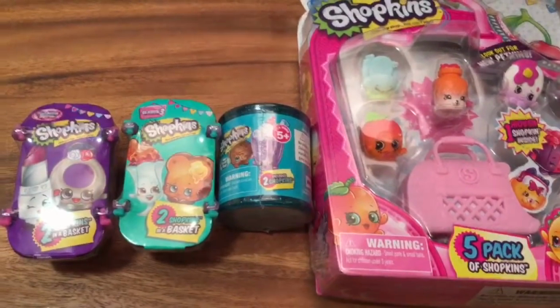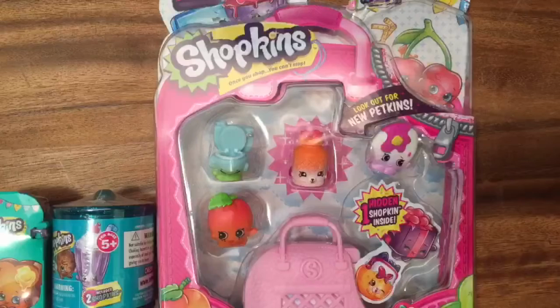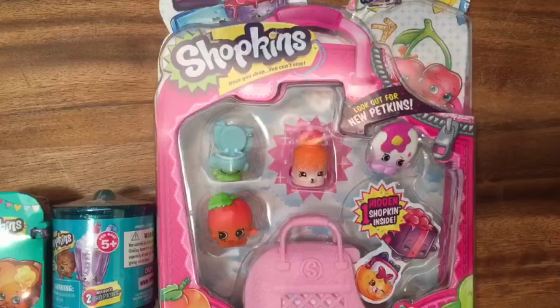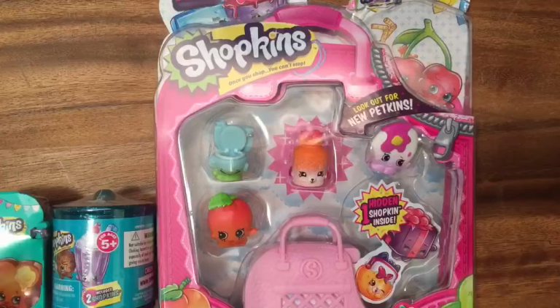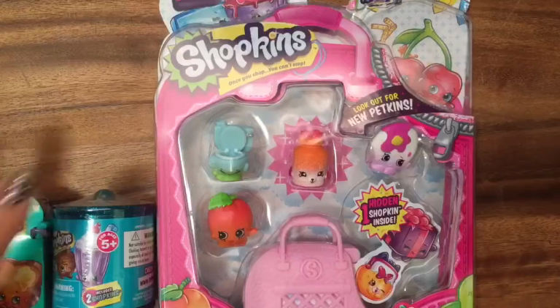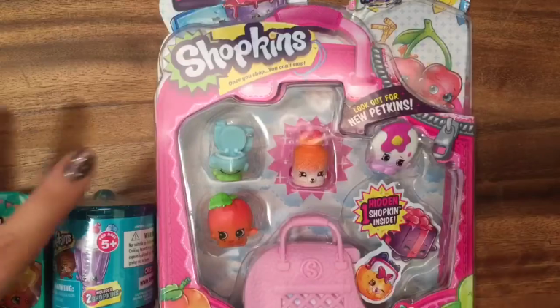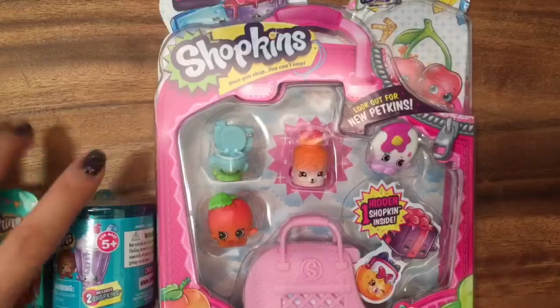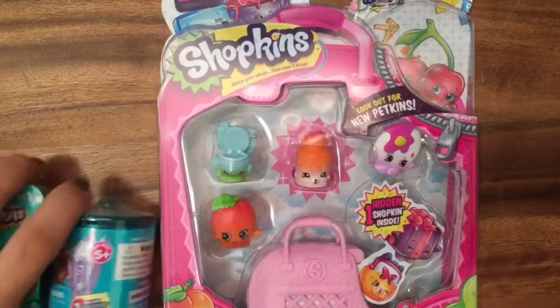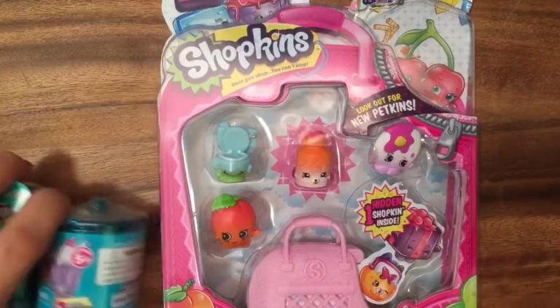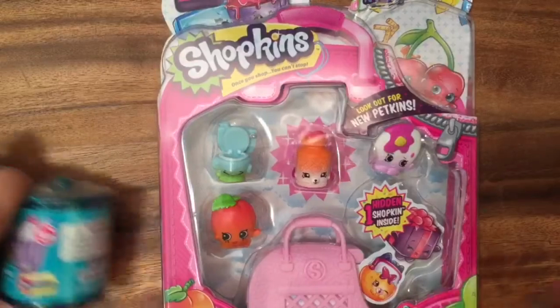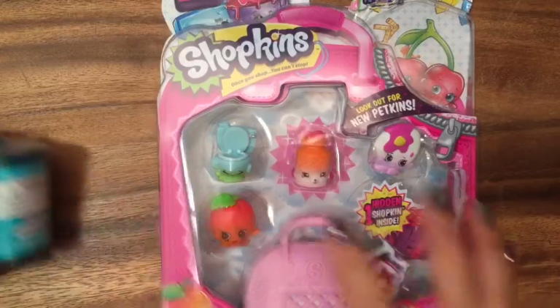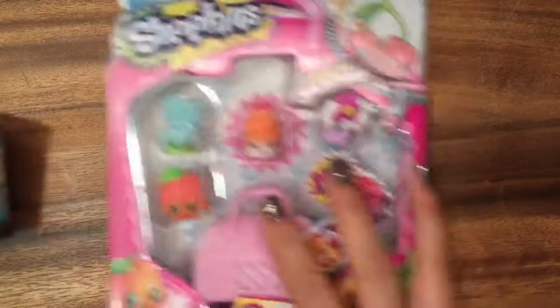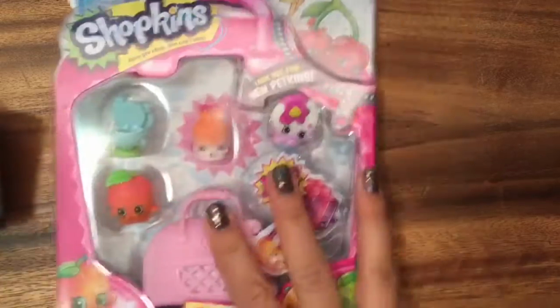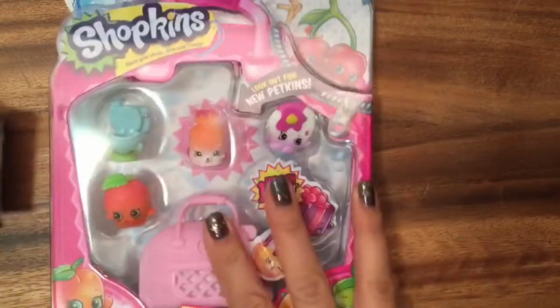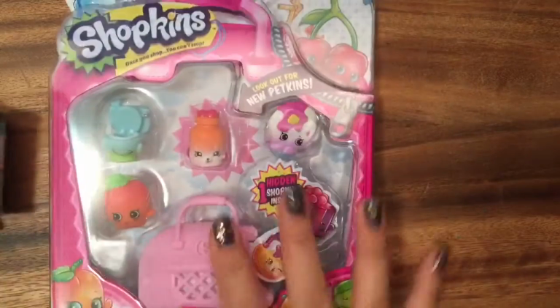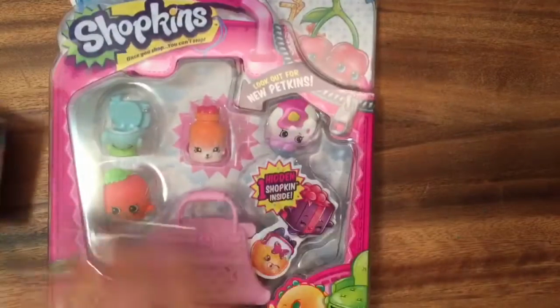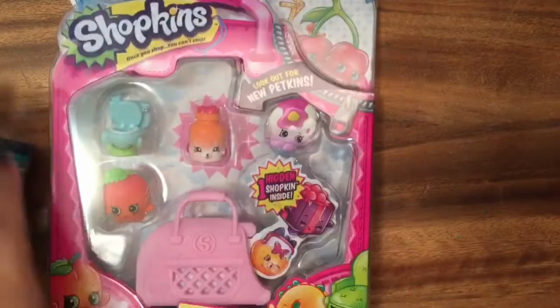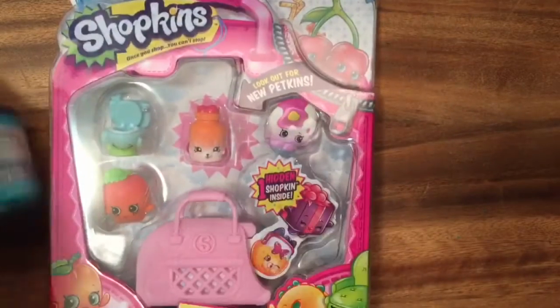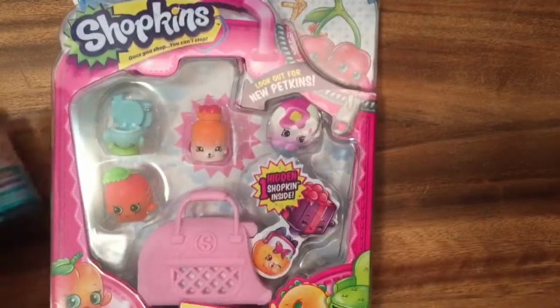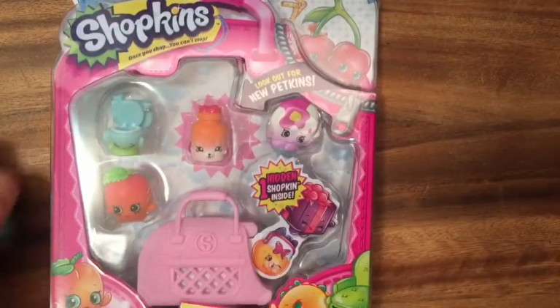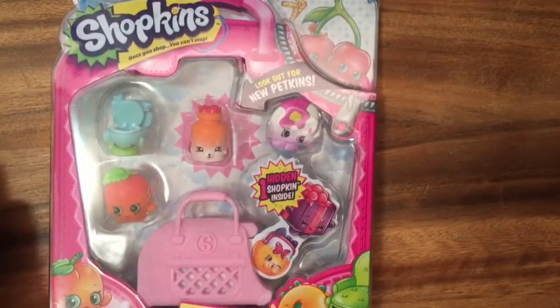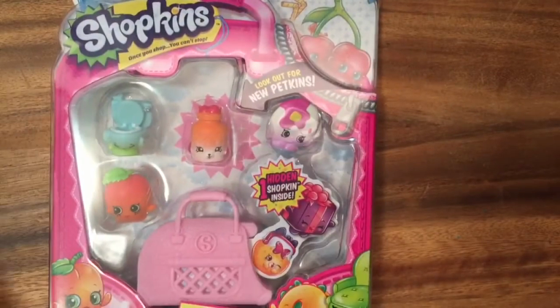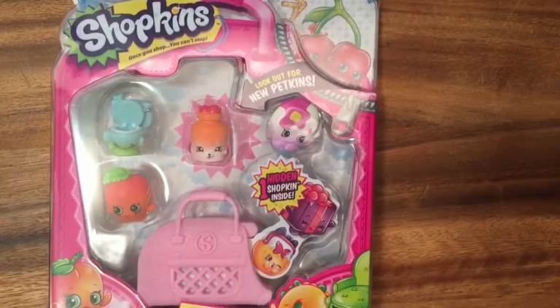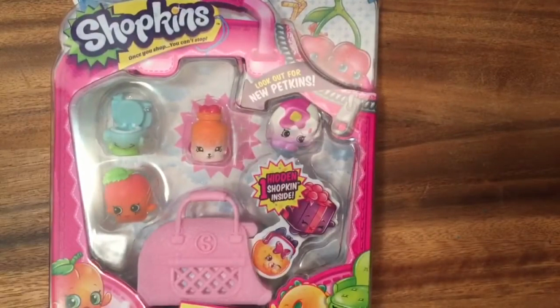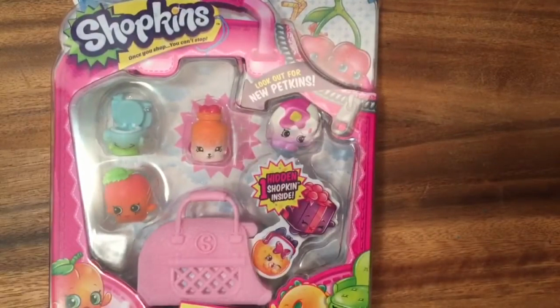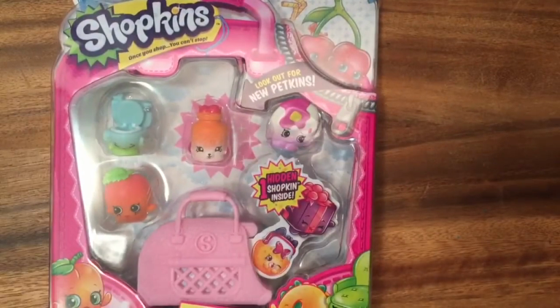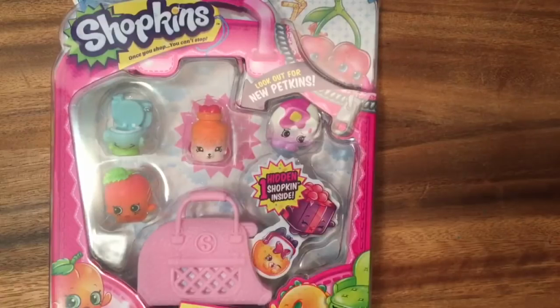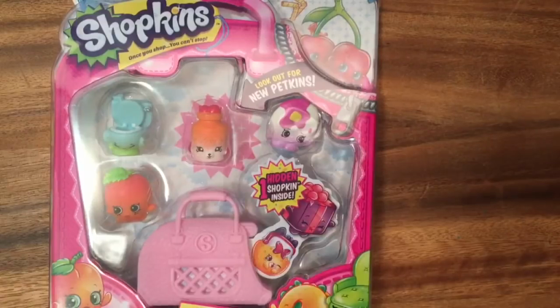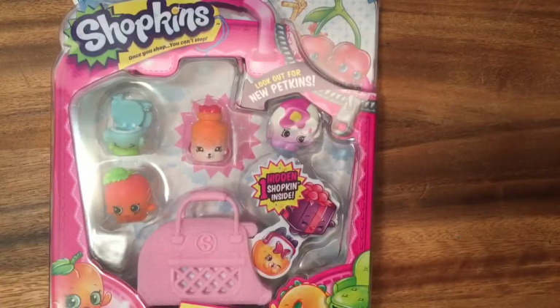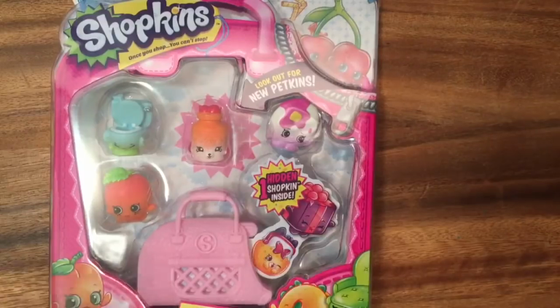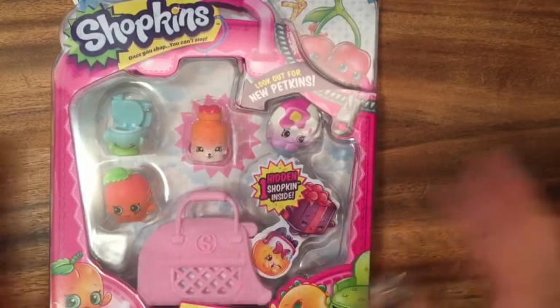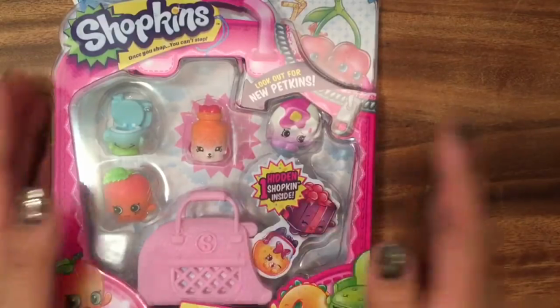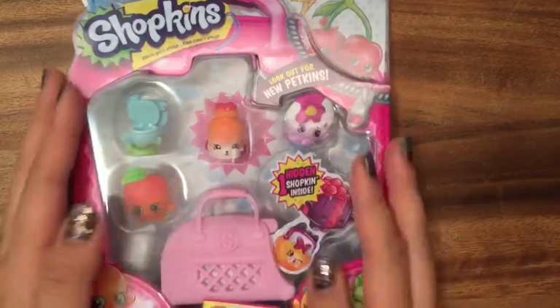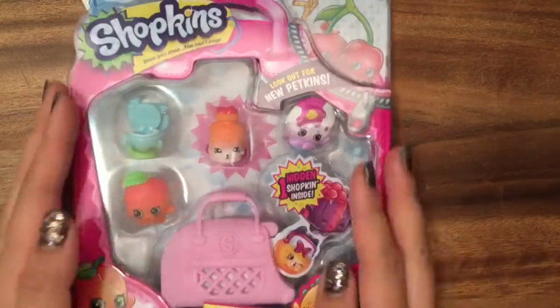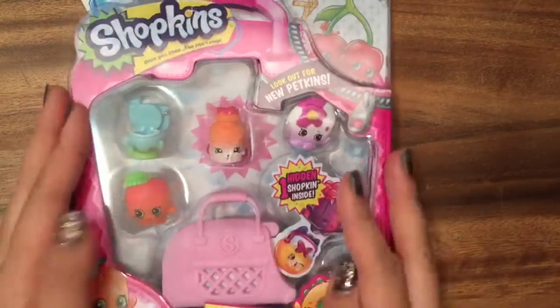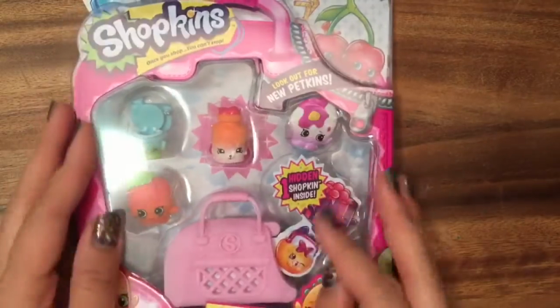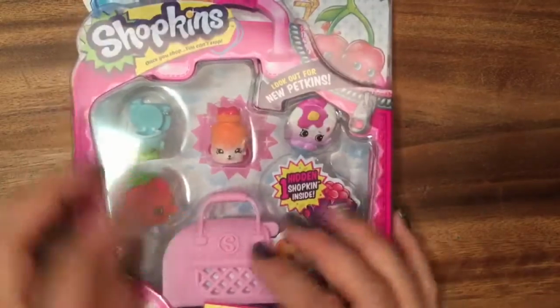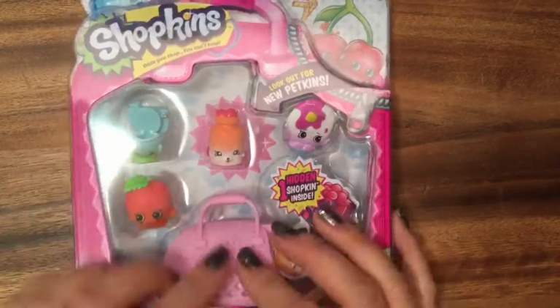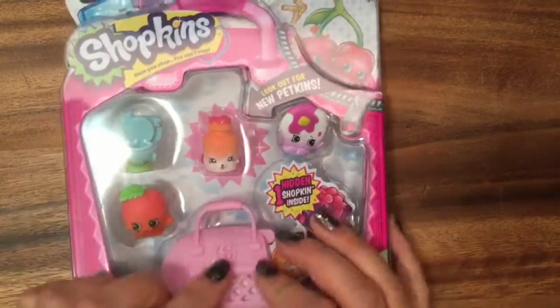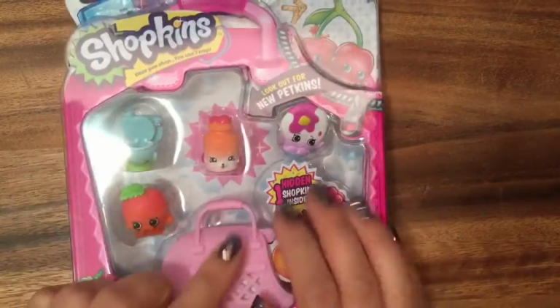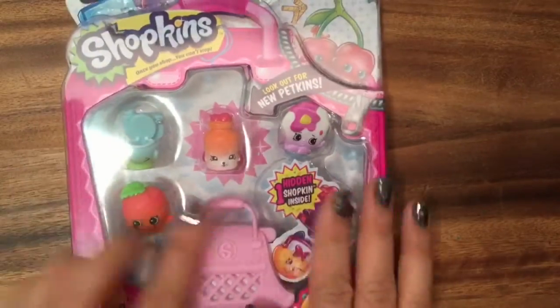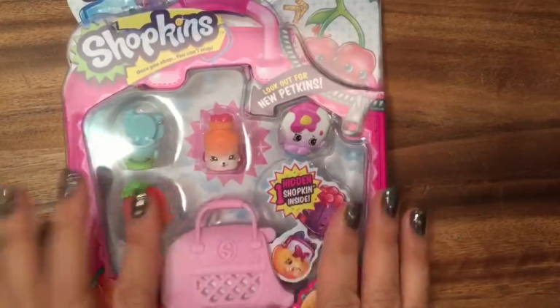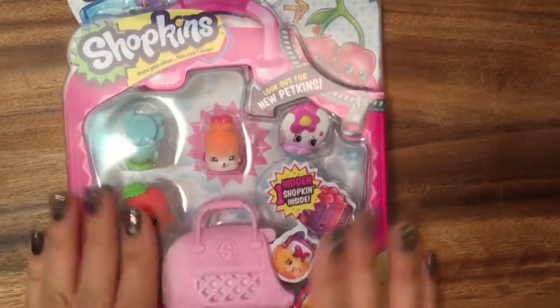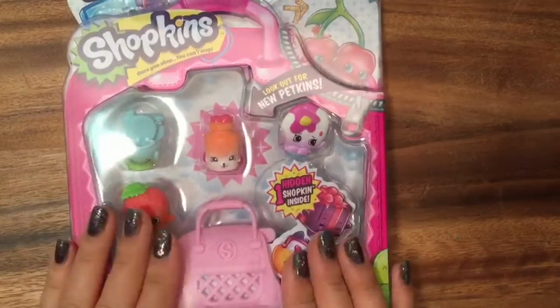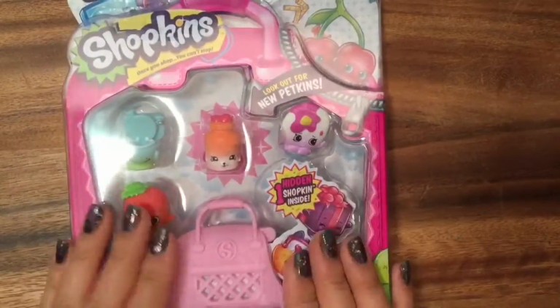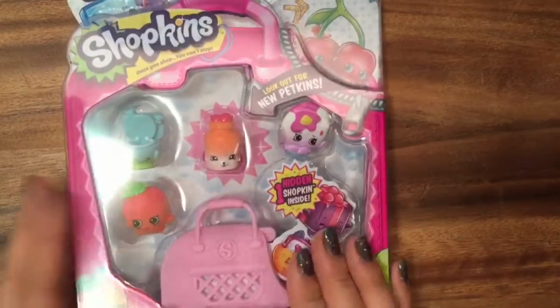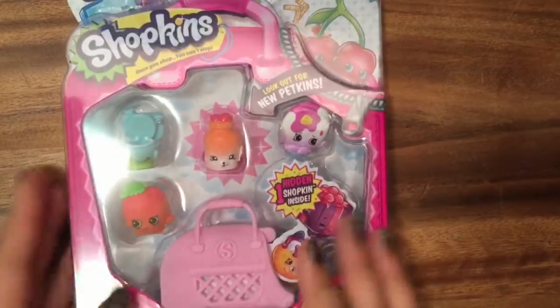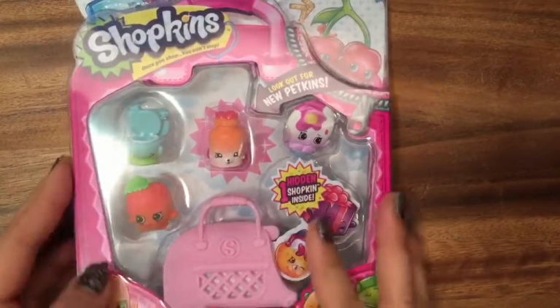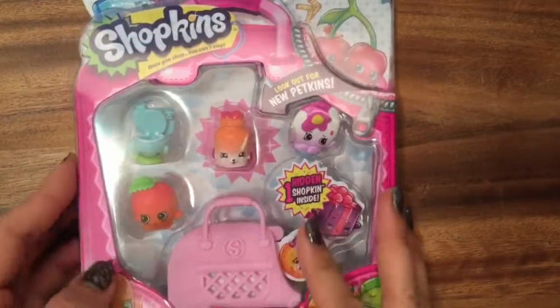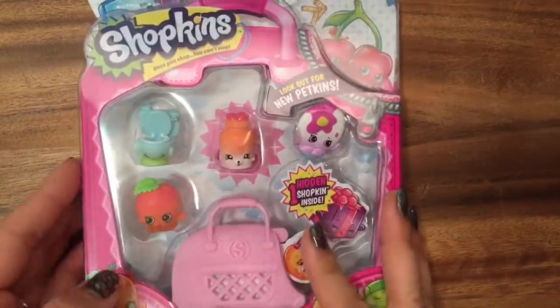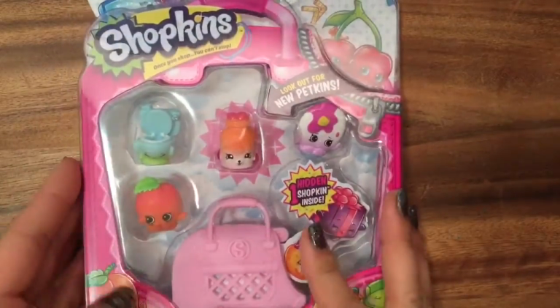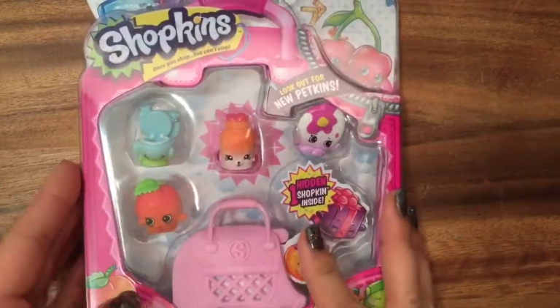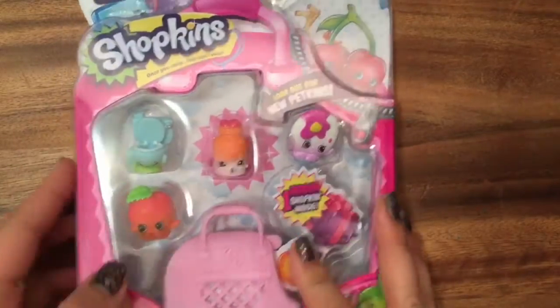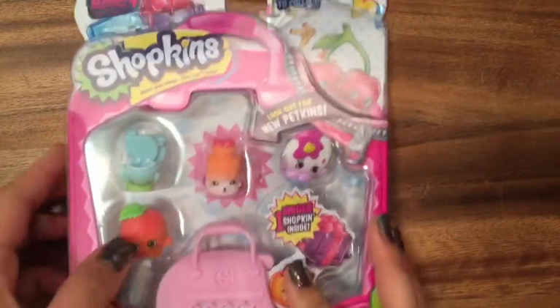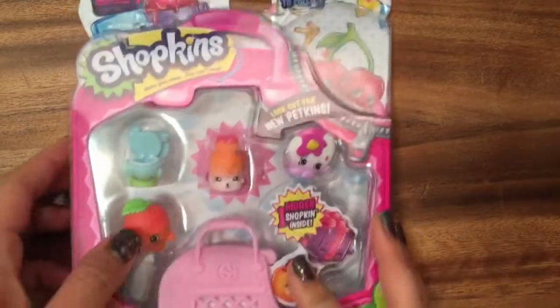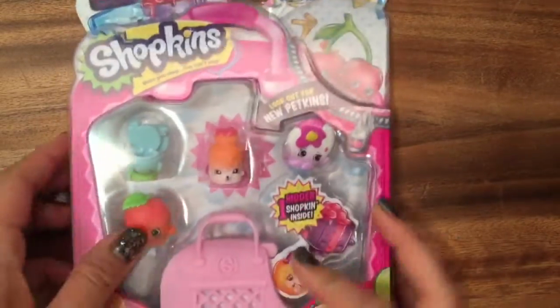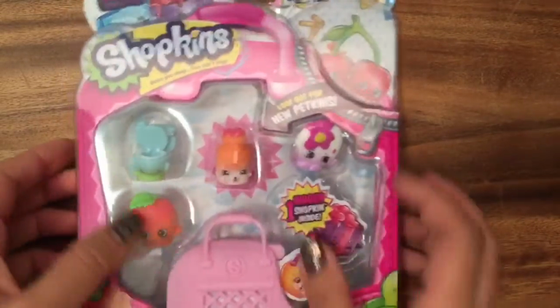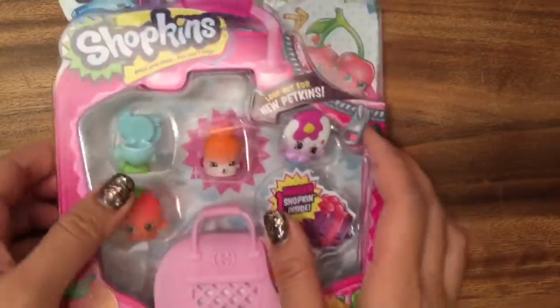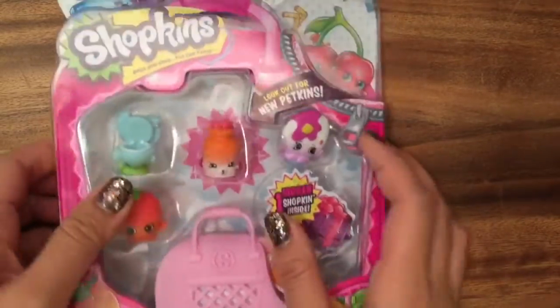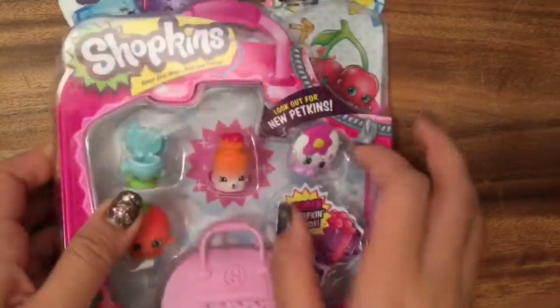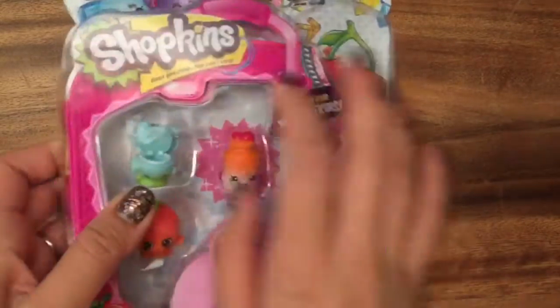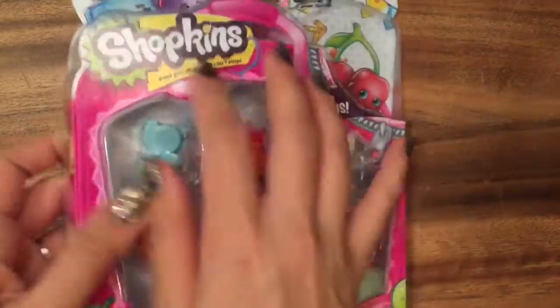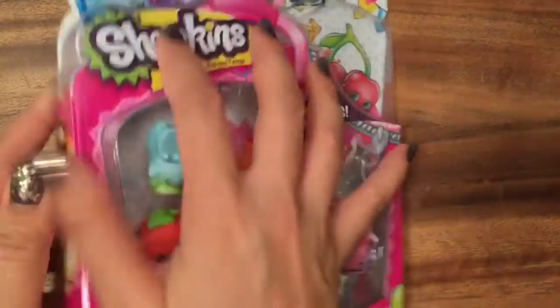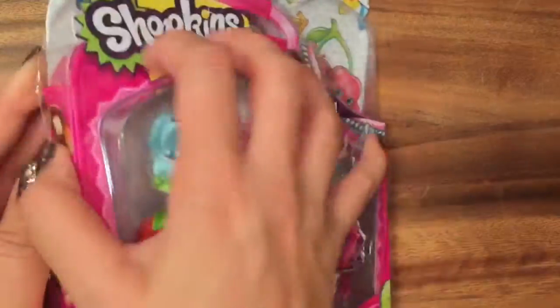I'm gonna start by opening up the five pack. I love opening five packs because you kind of know what you get and then you have this mystery one inside. So let's open it up.